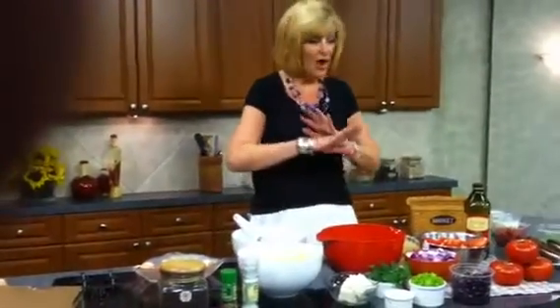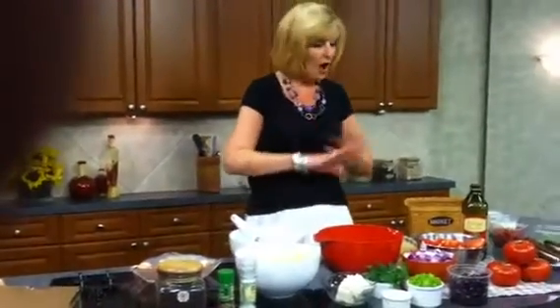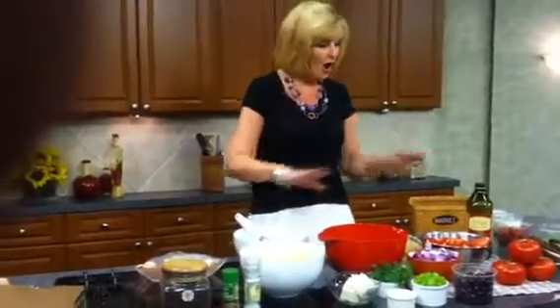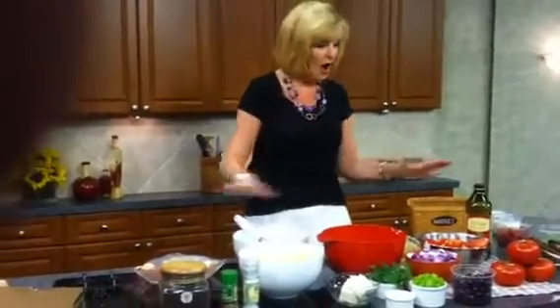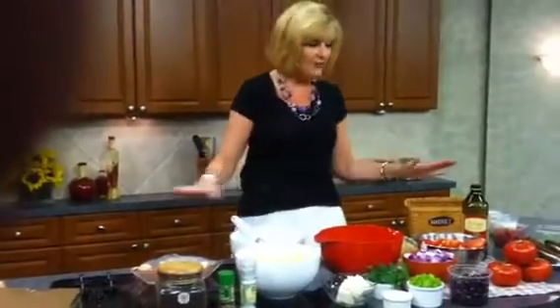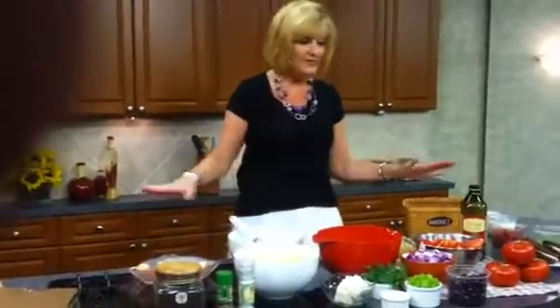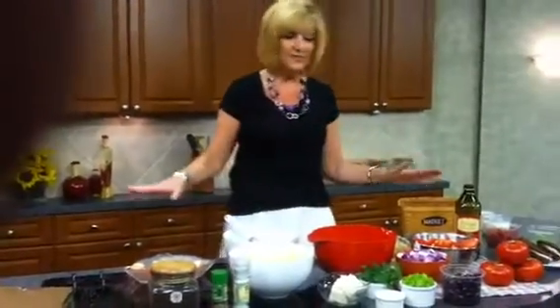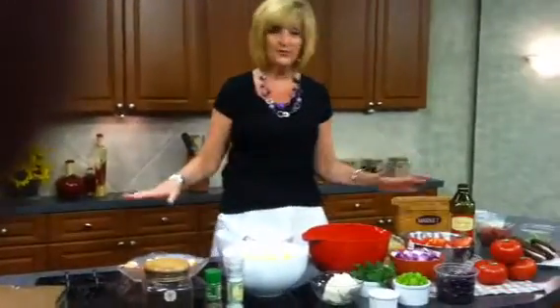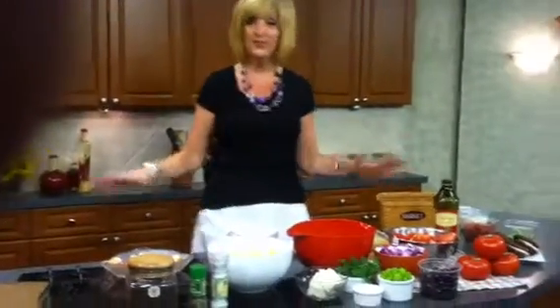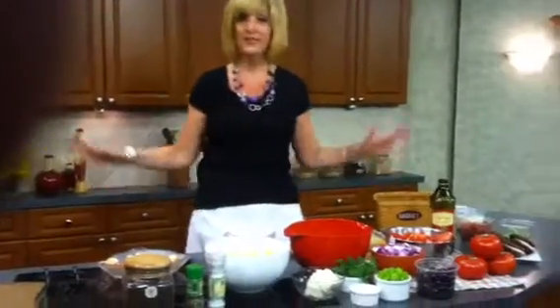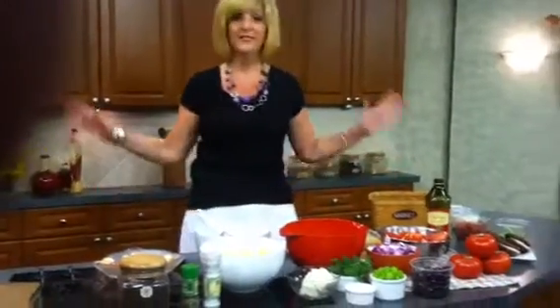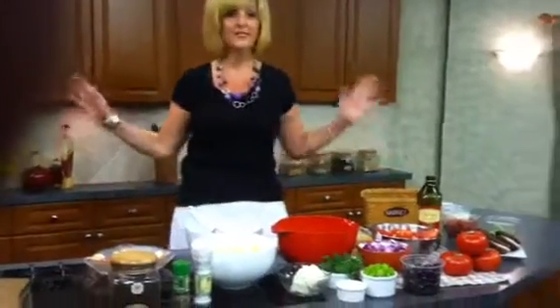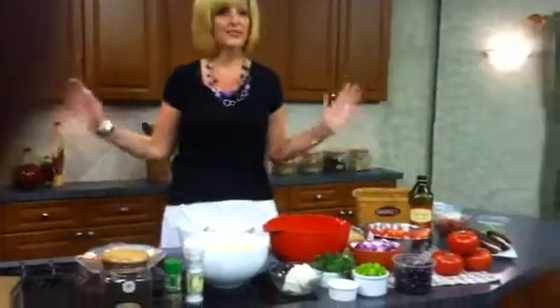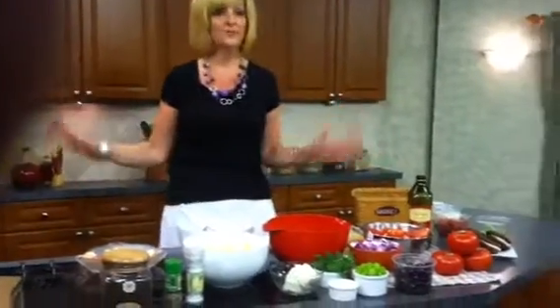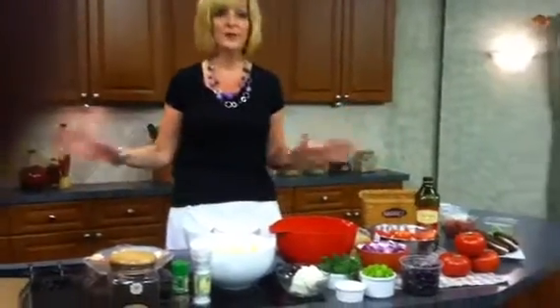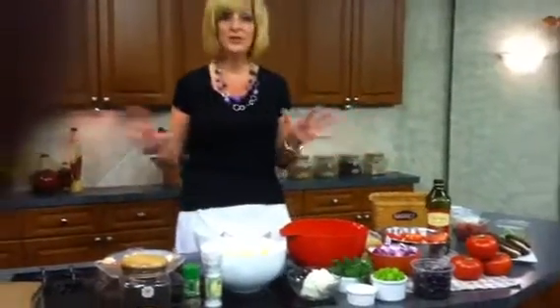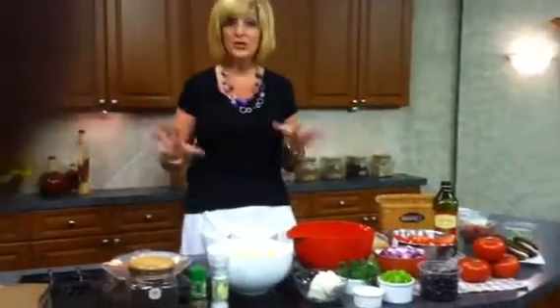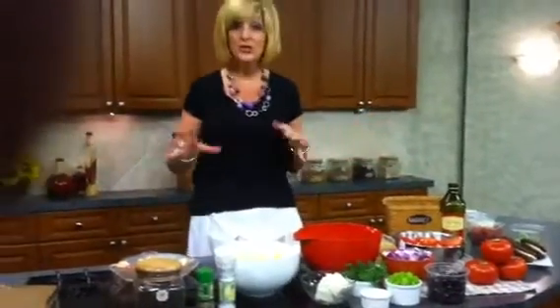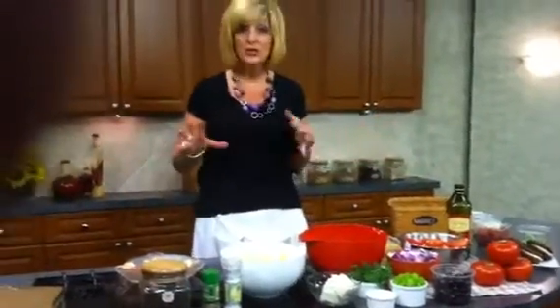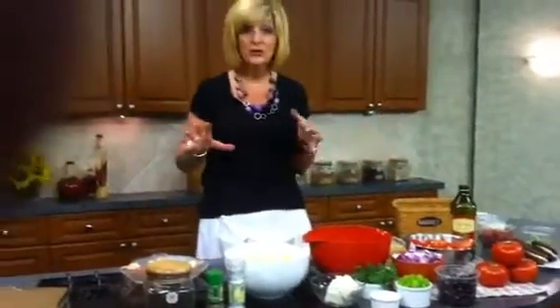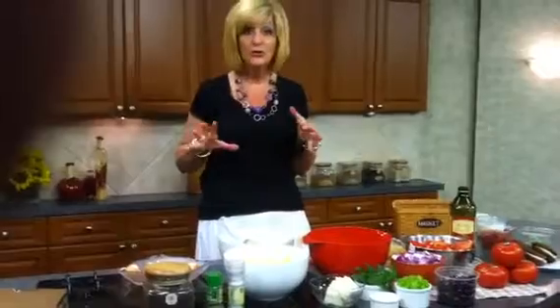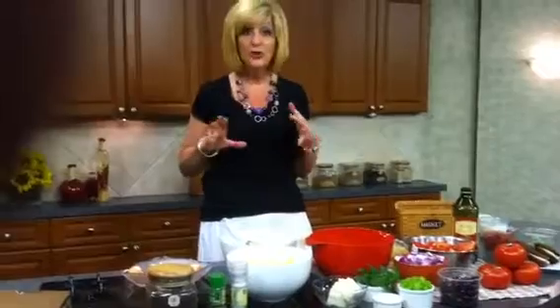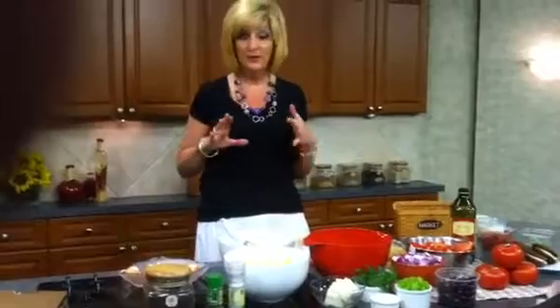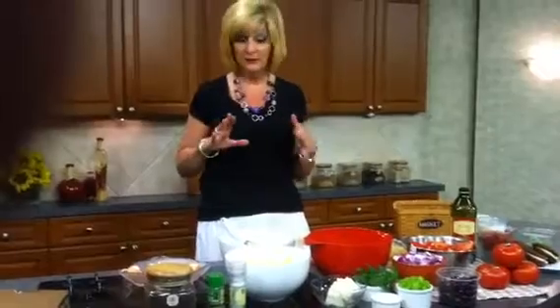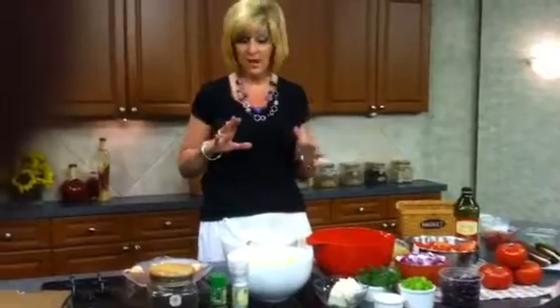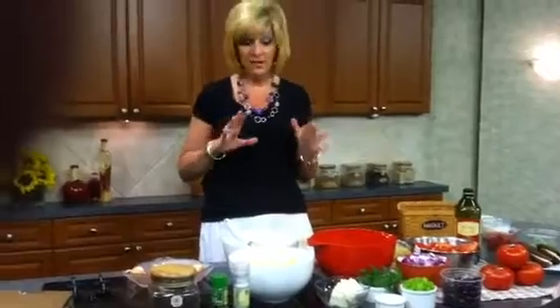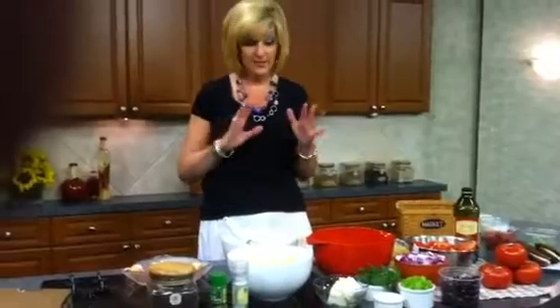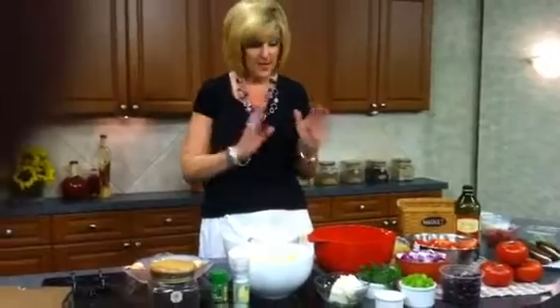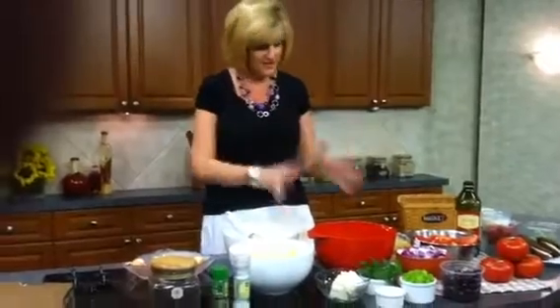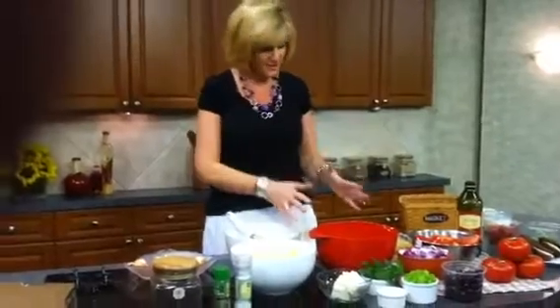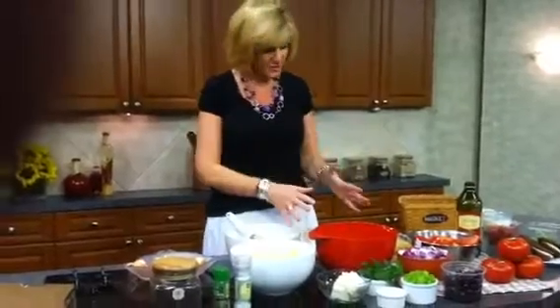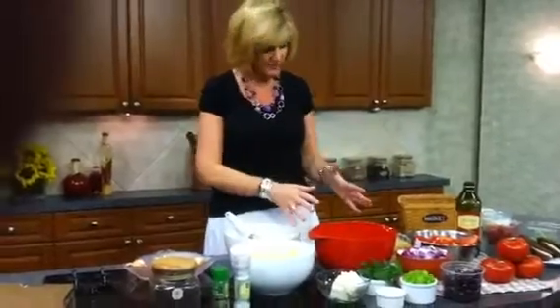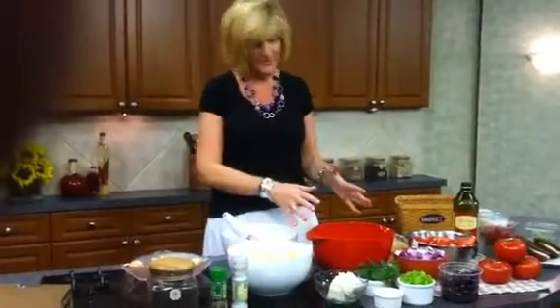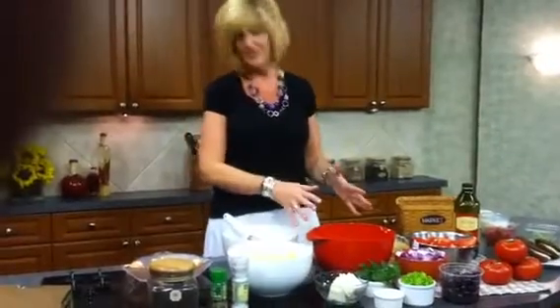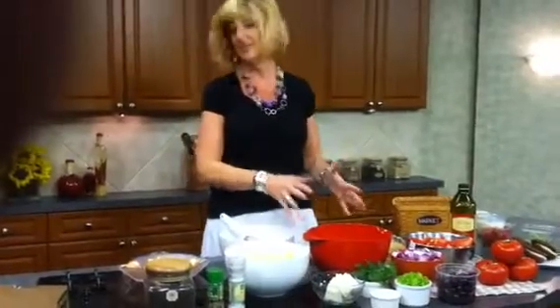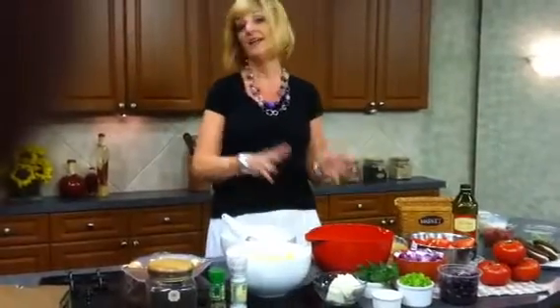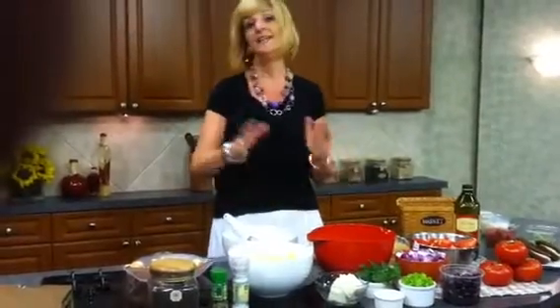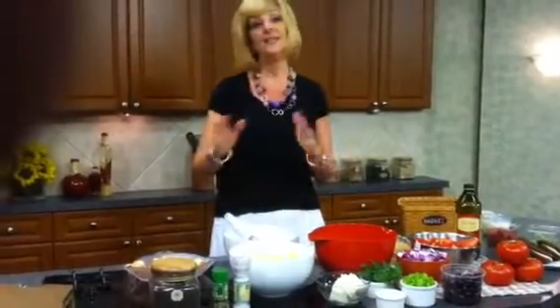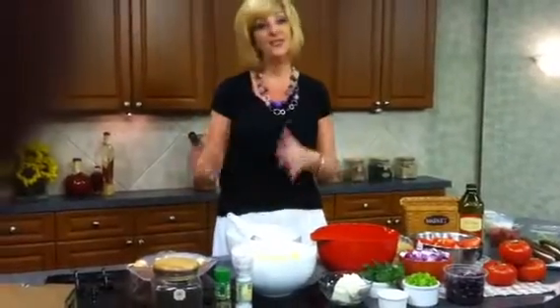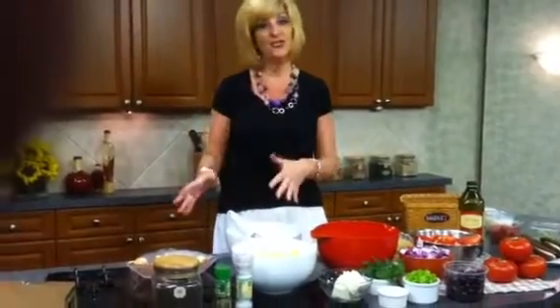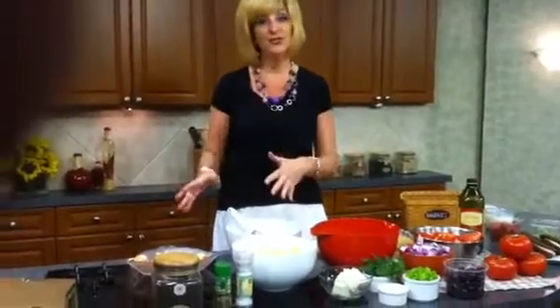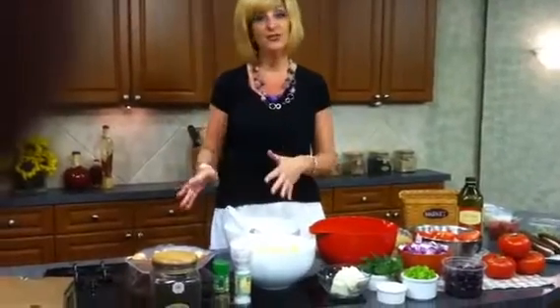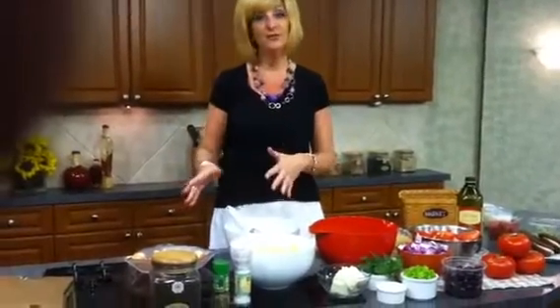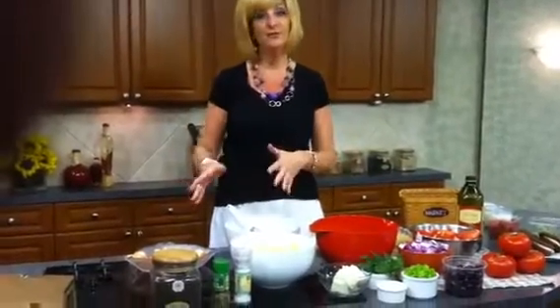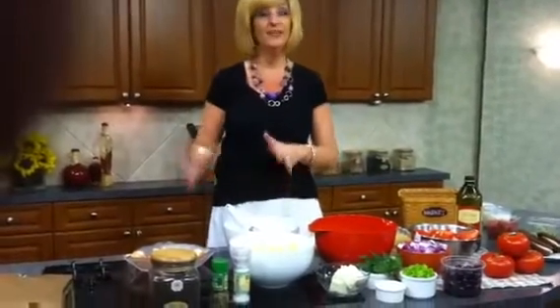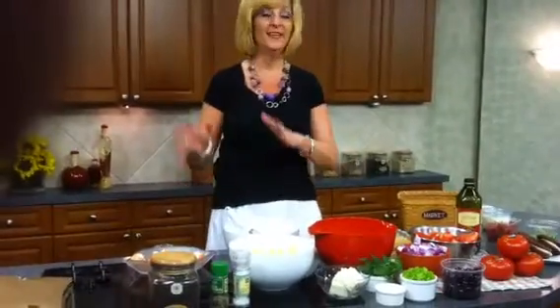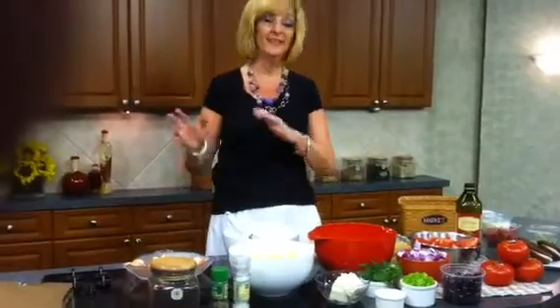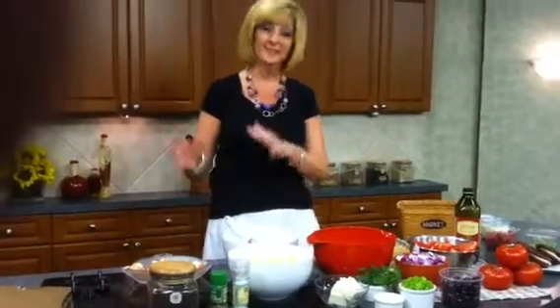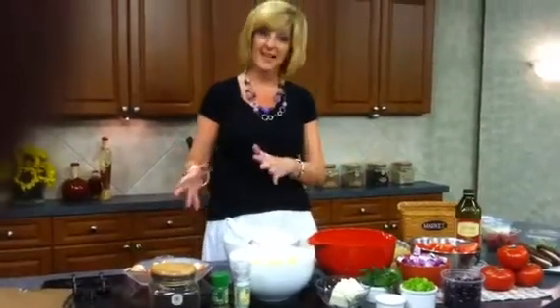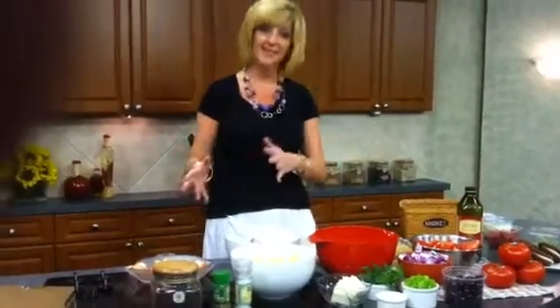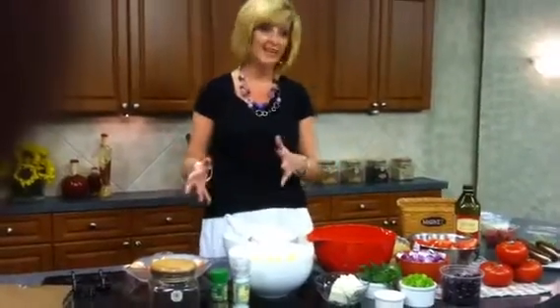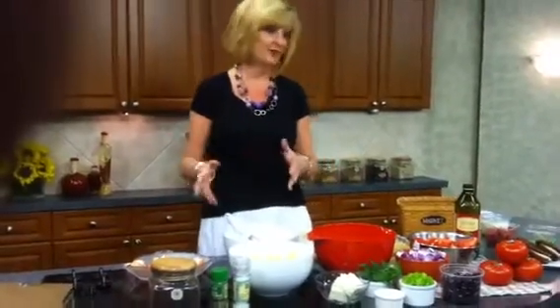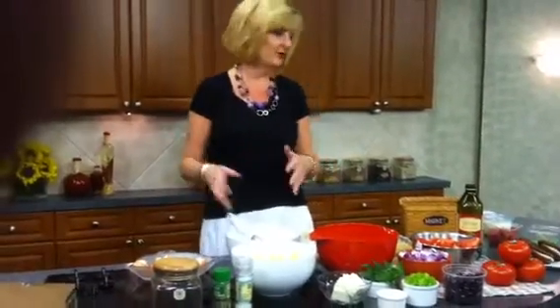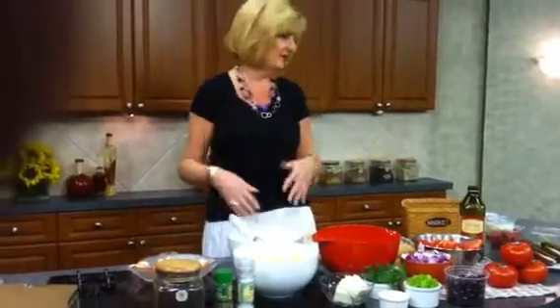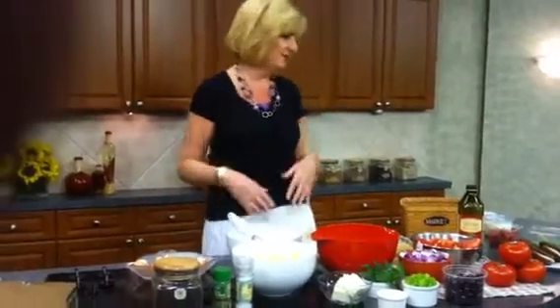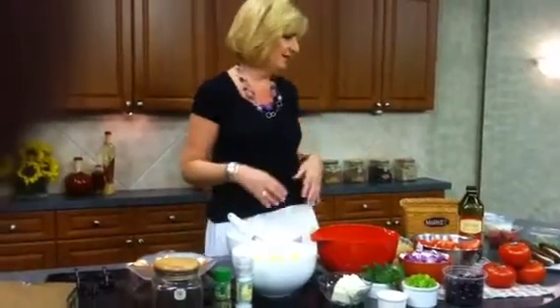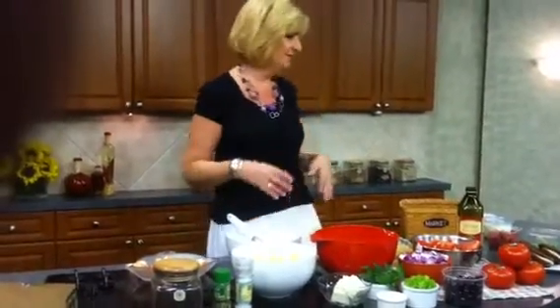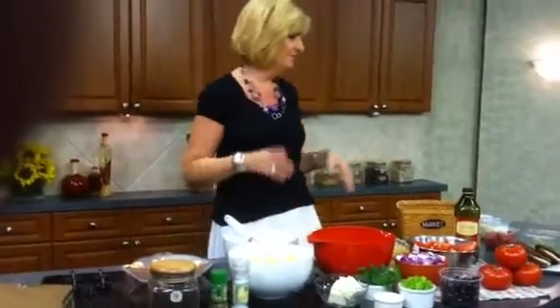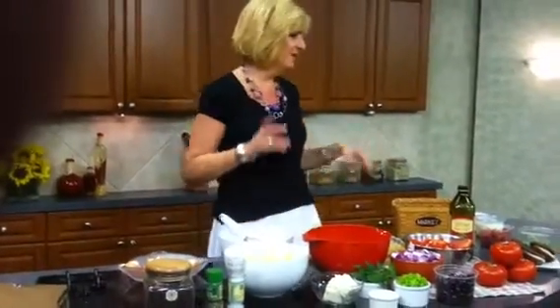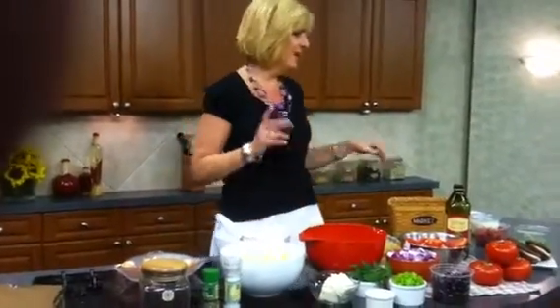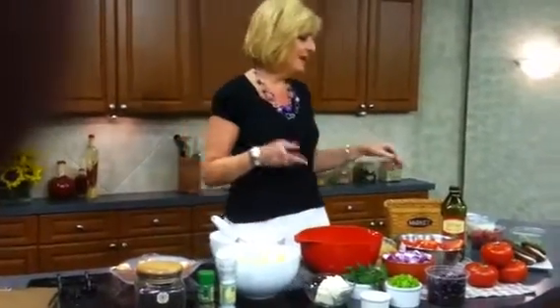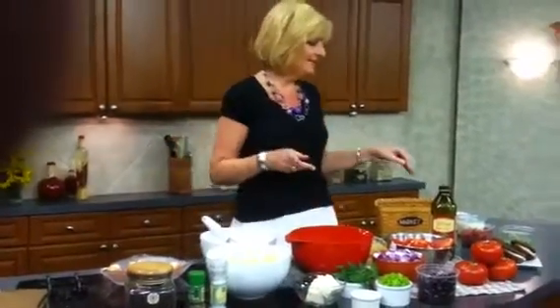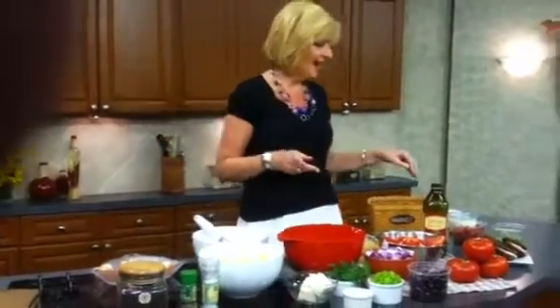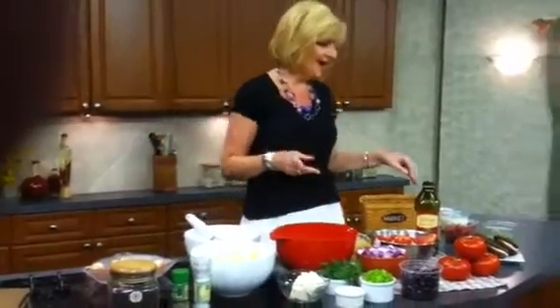All these ingredients just make two different things — a great side dish and then a great meal.